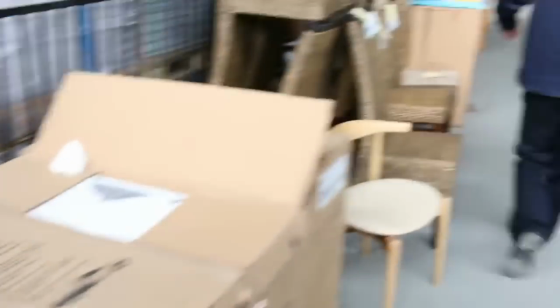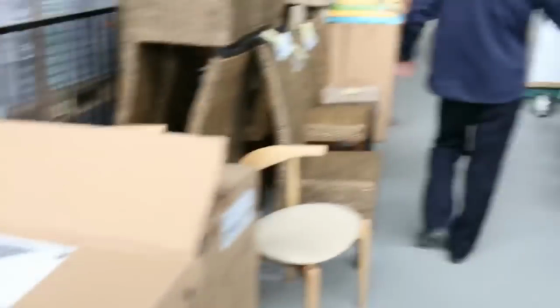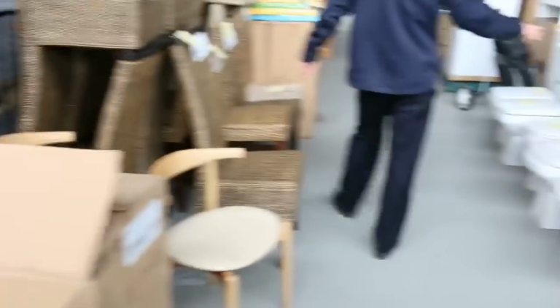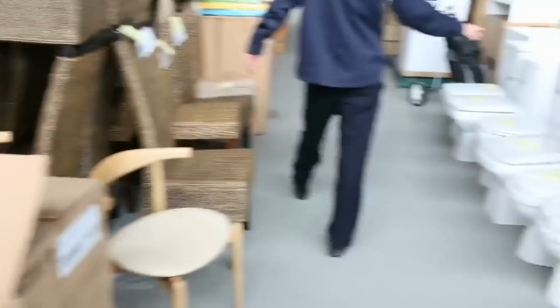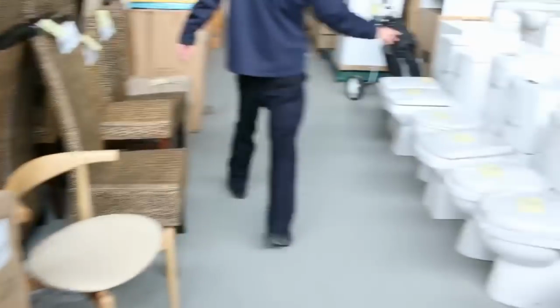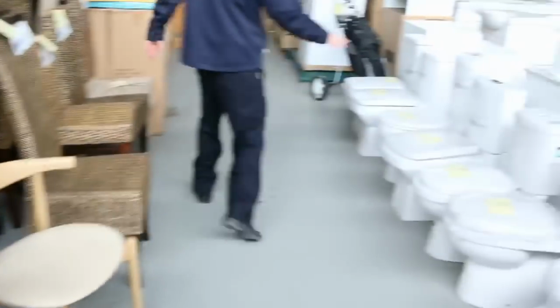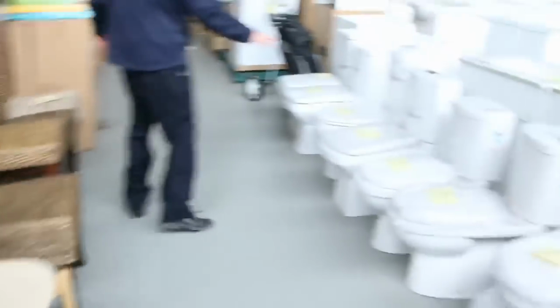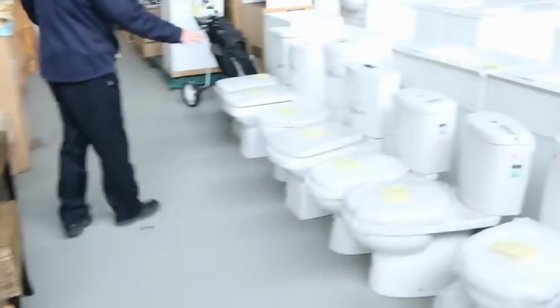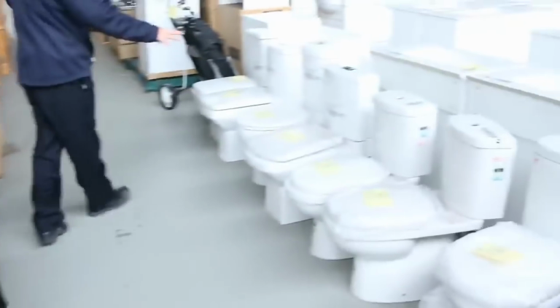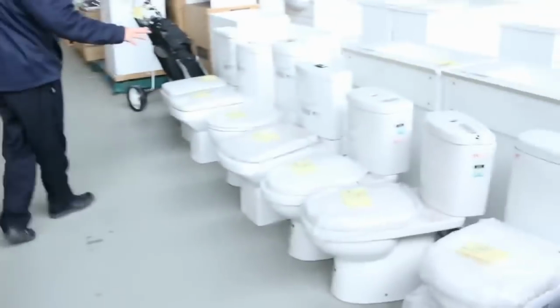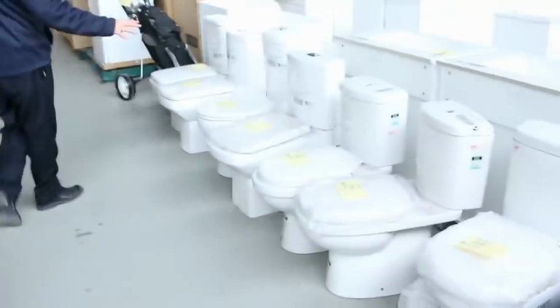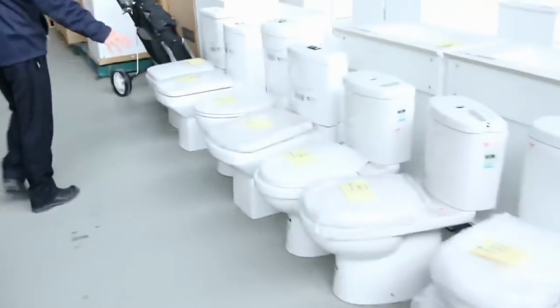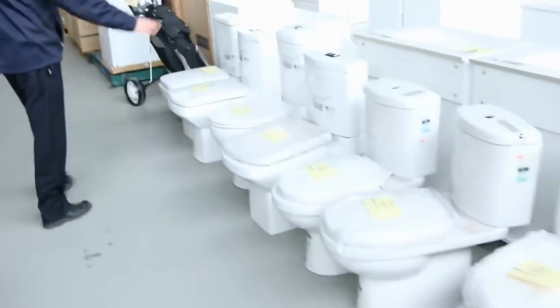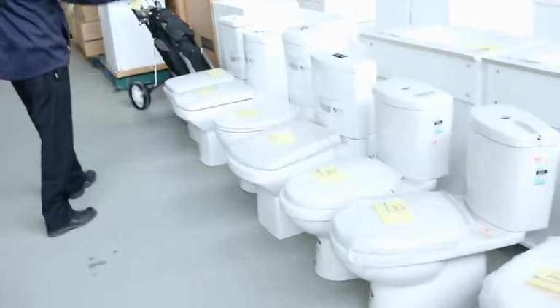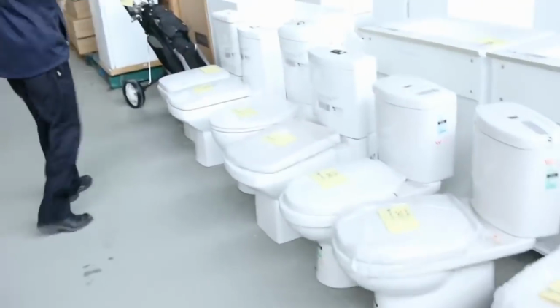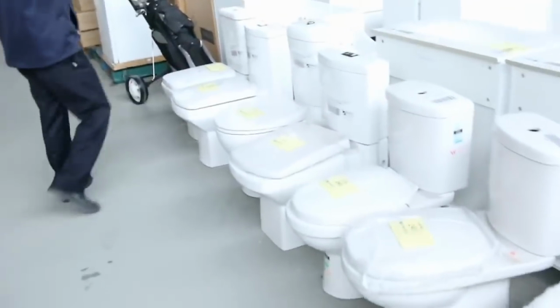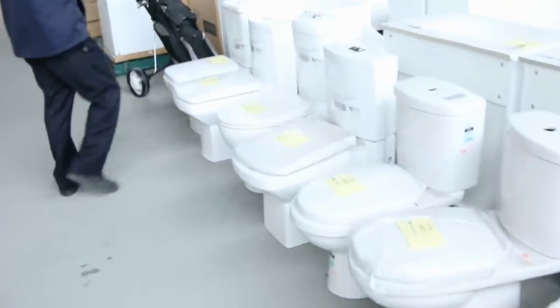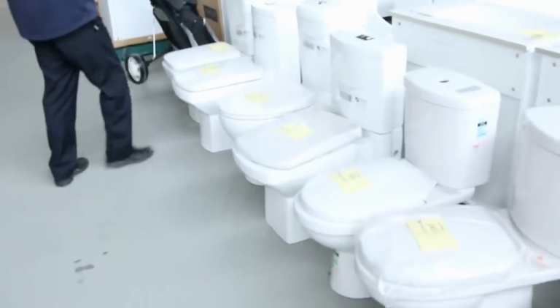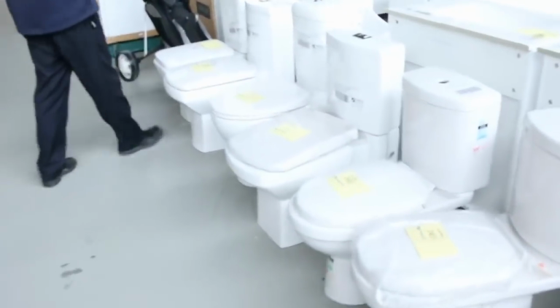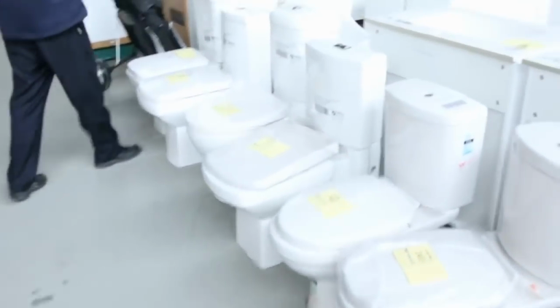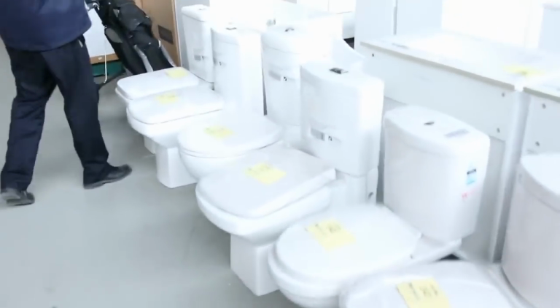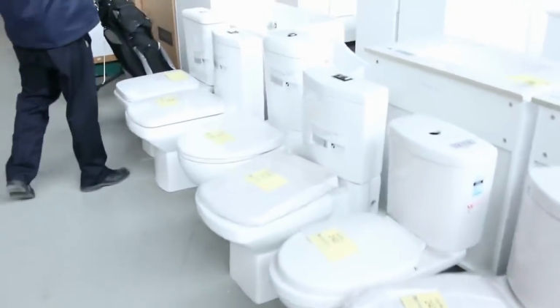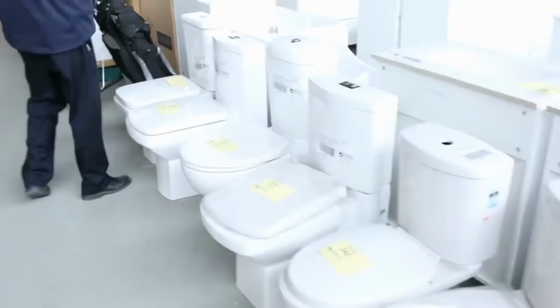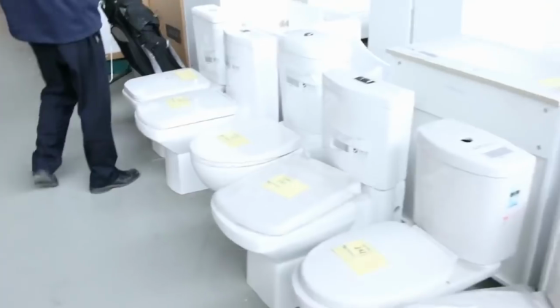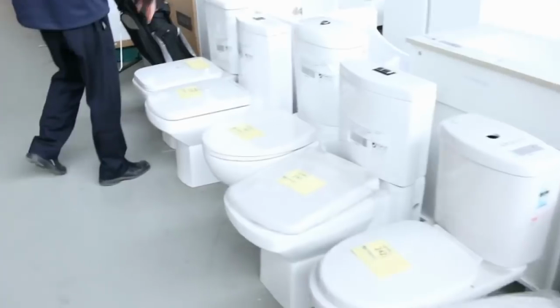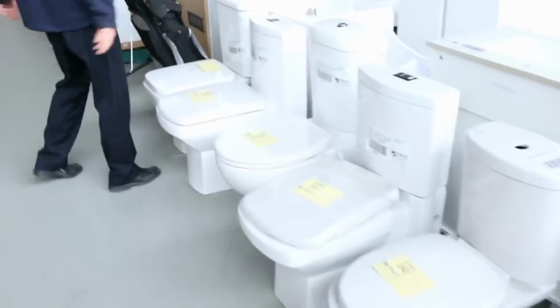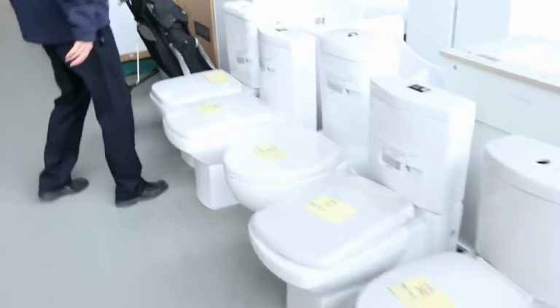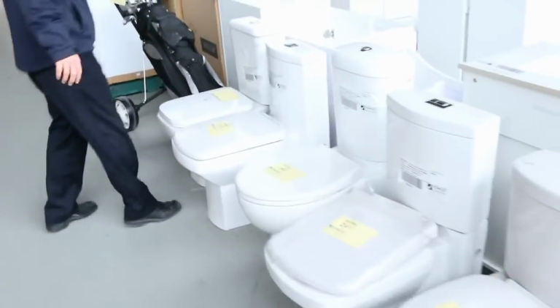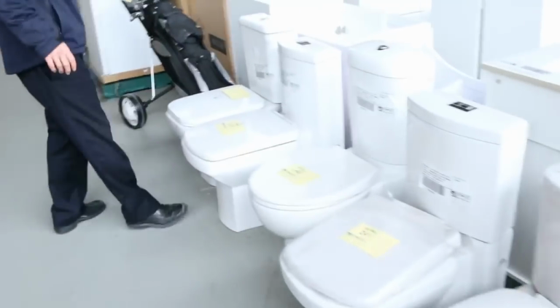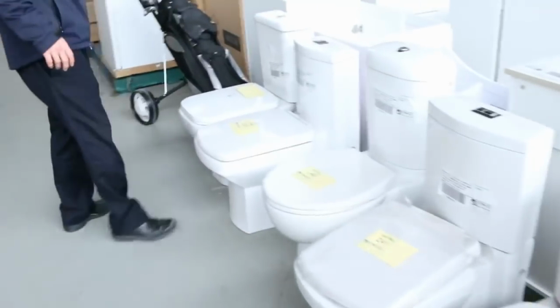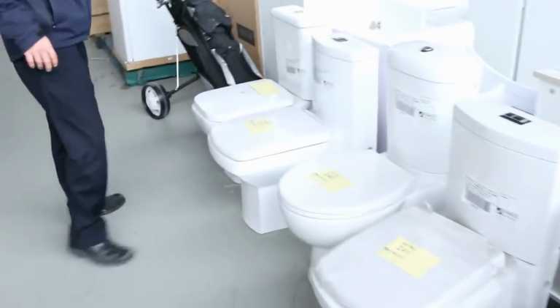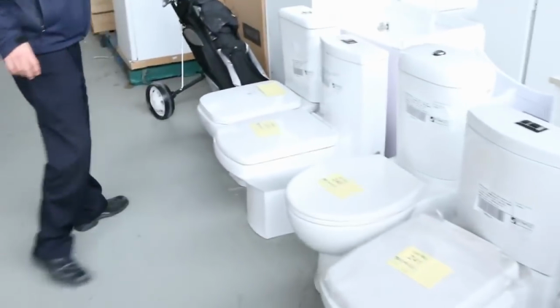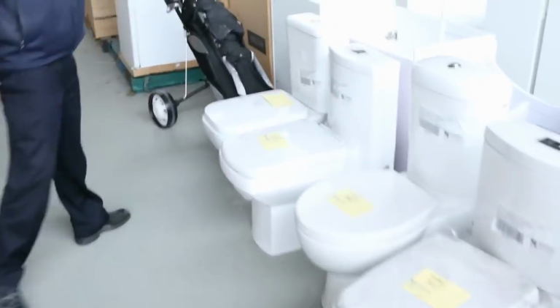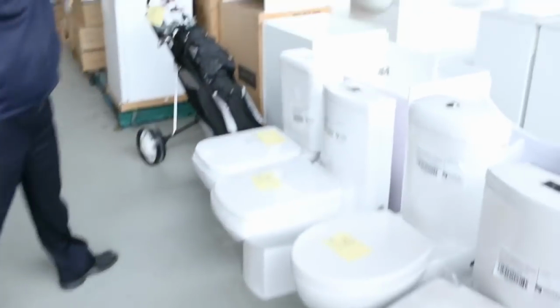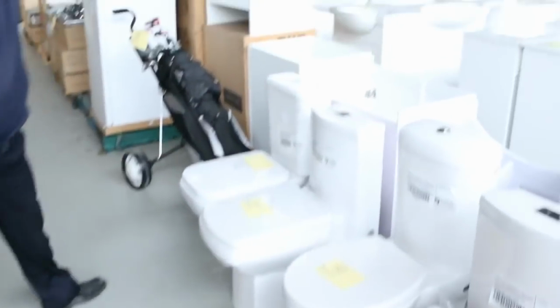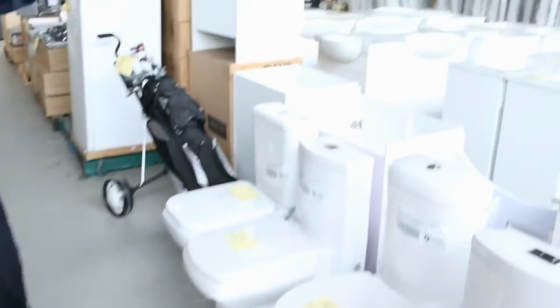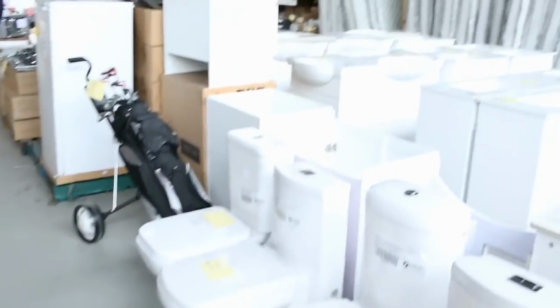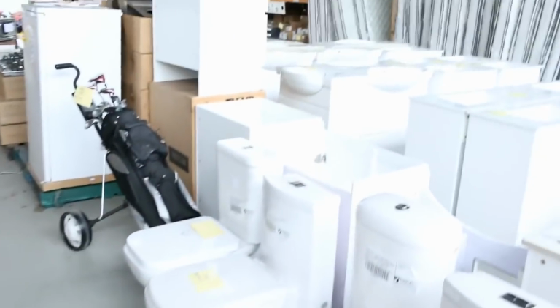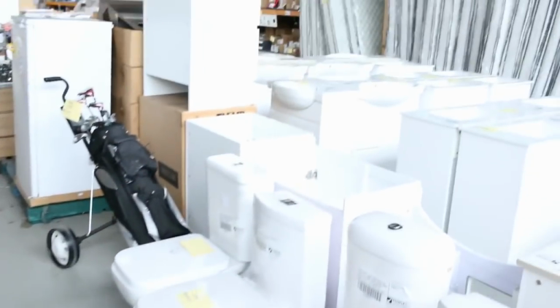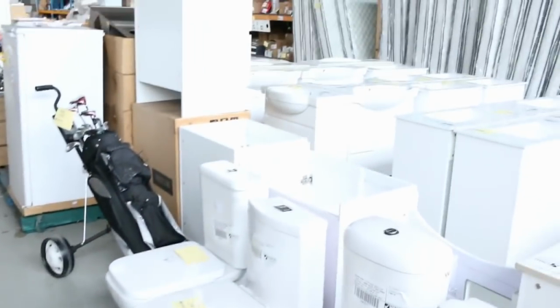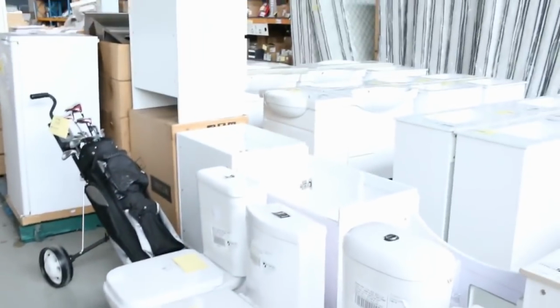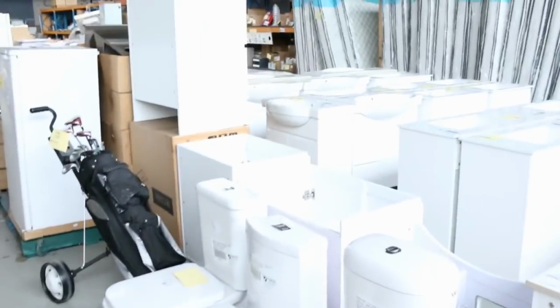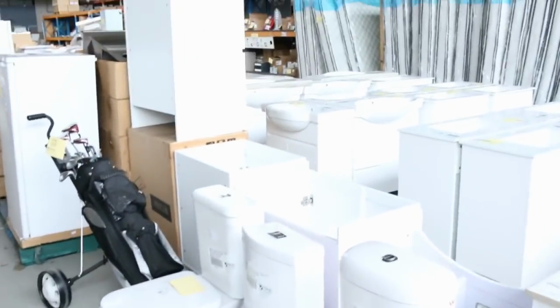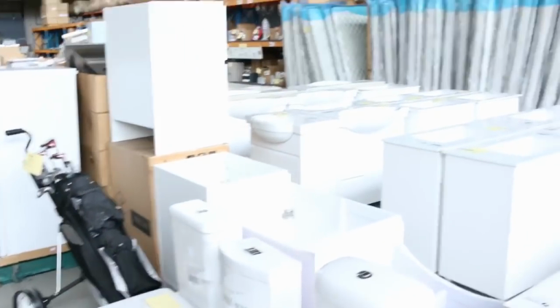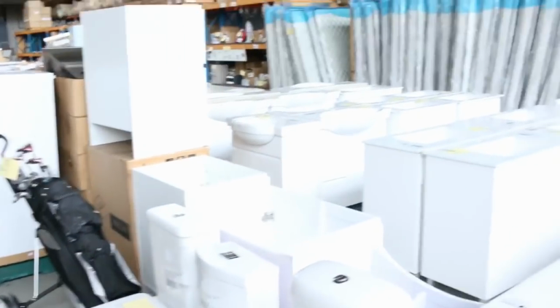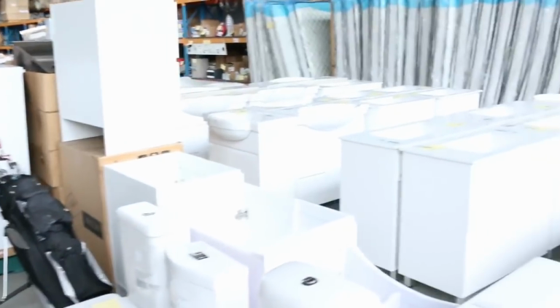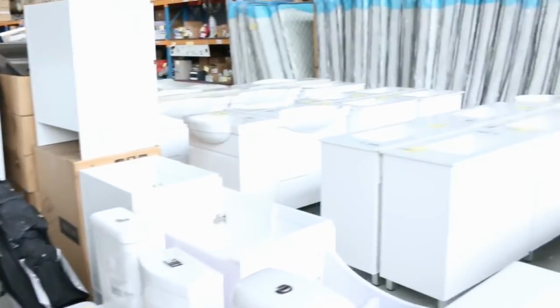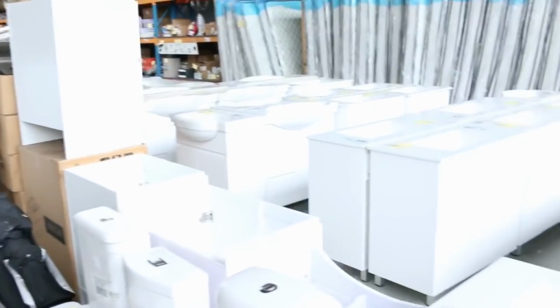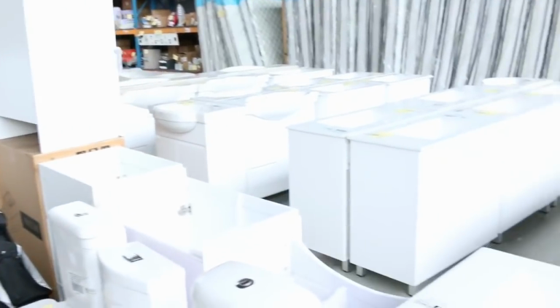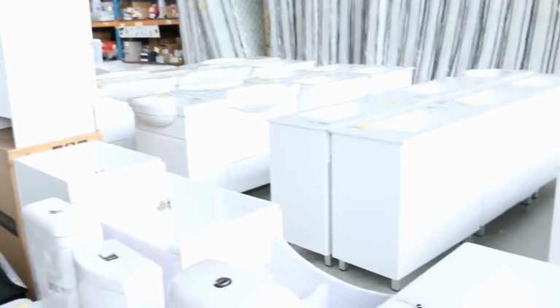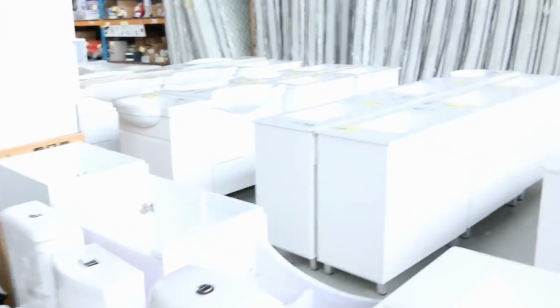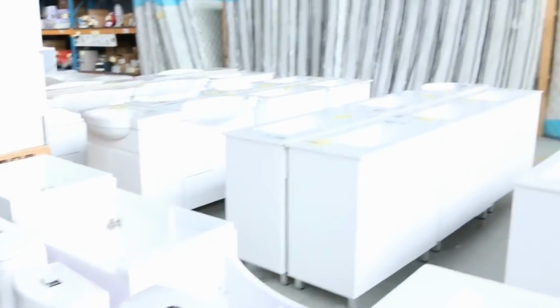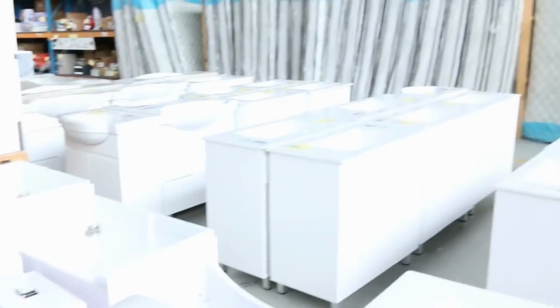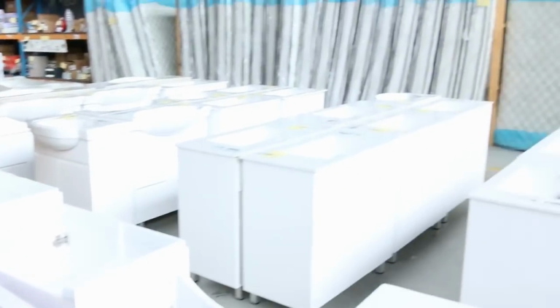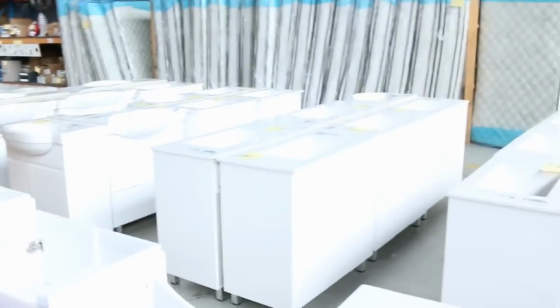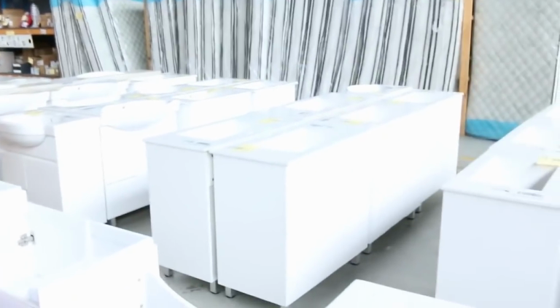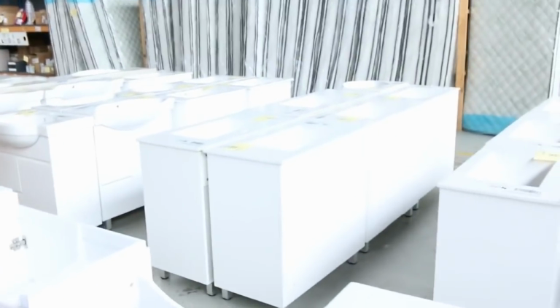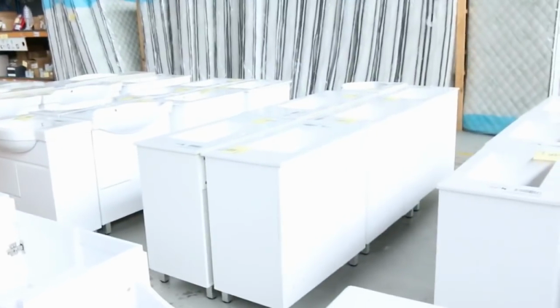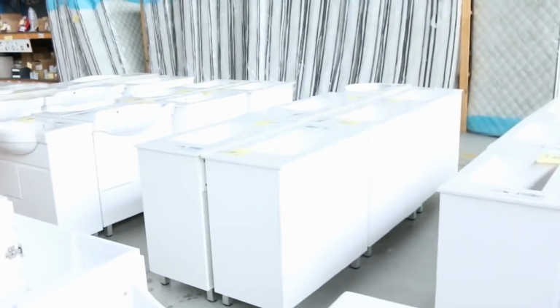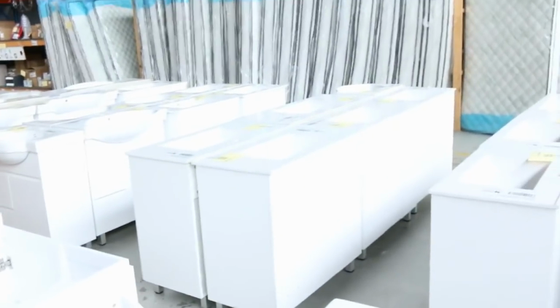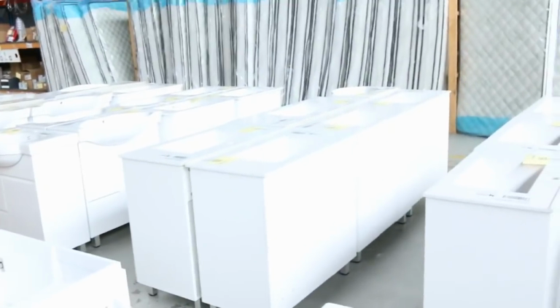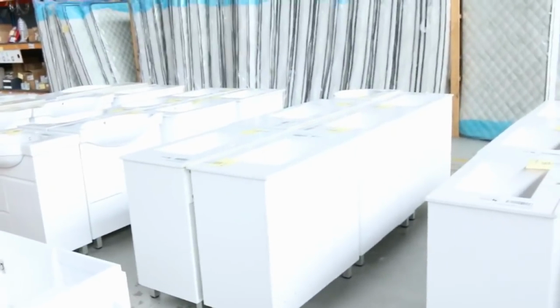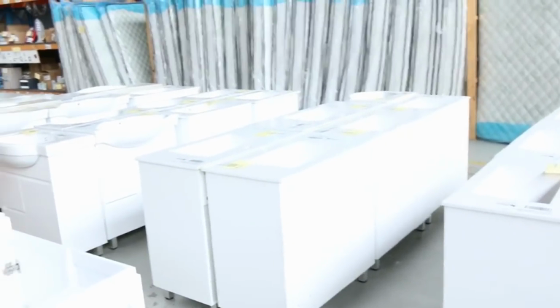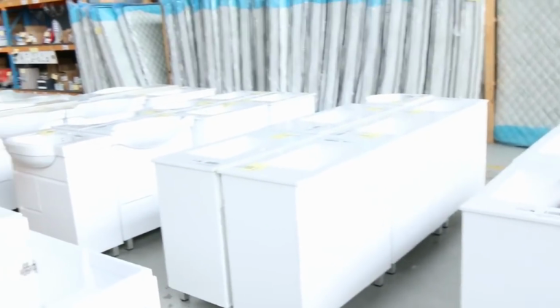Plenty of toilet suites. Also over the back there, plenty of beautiful free-standing vanities.